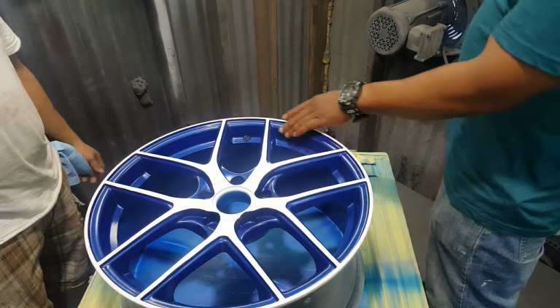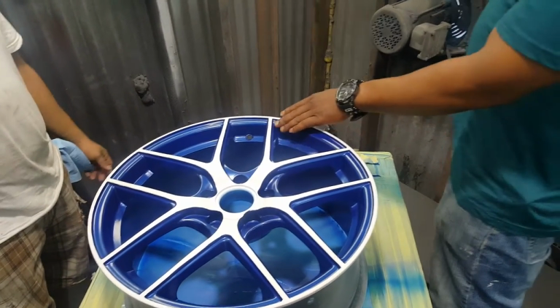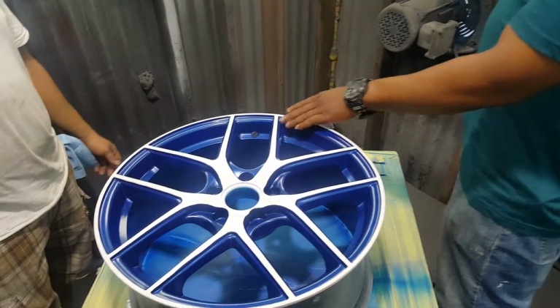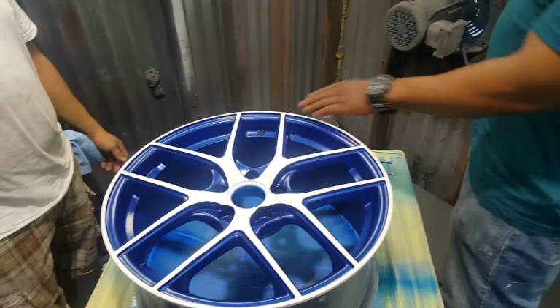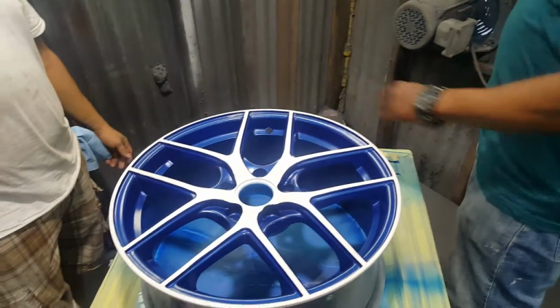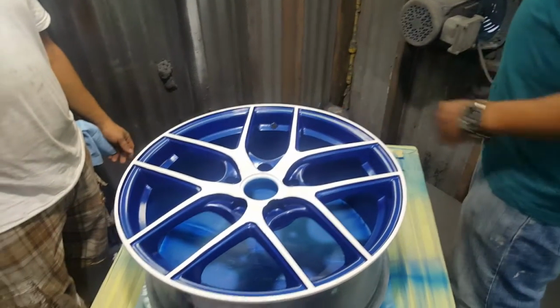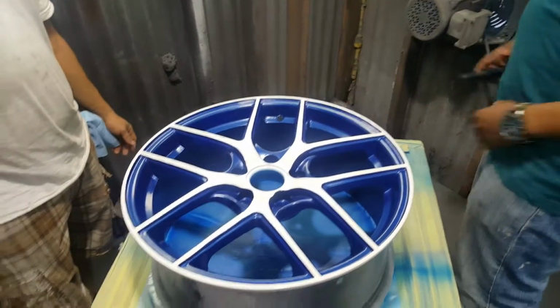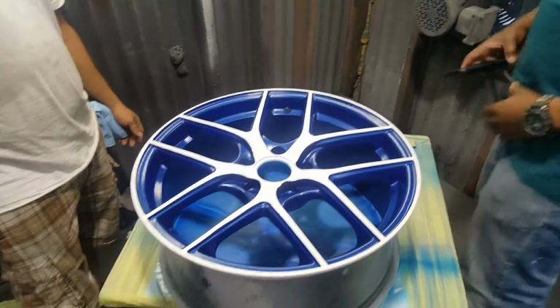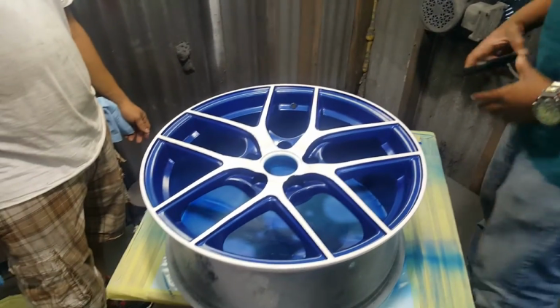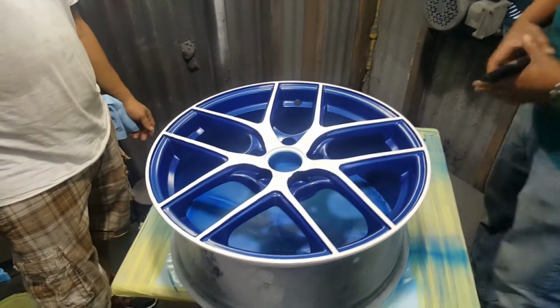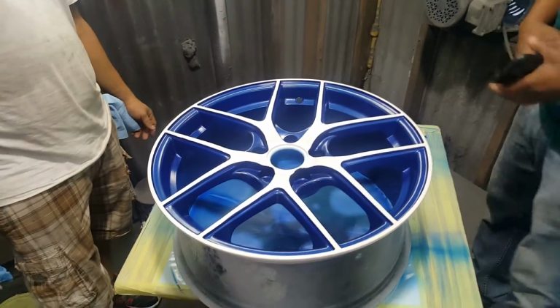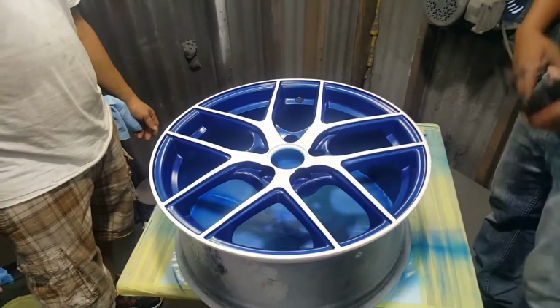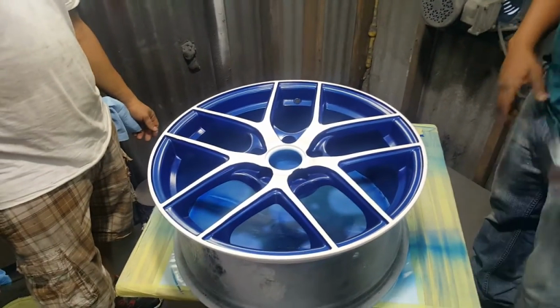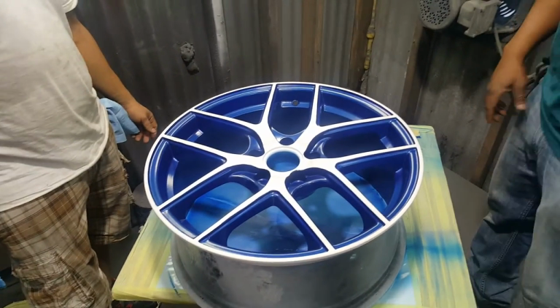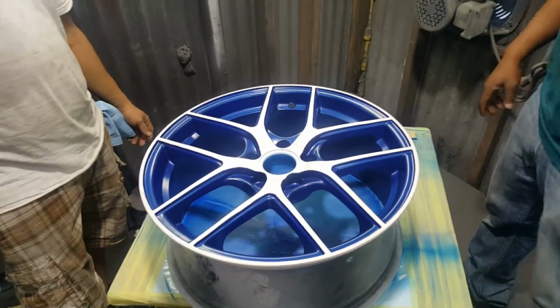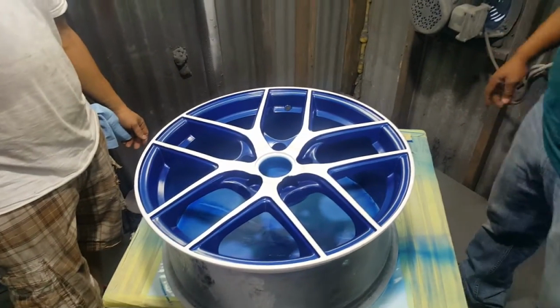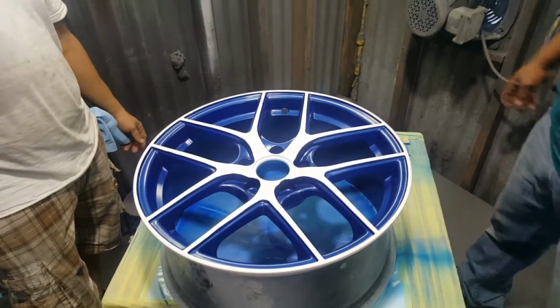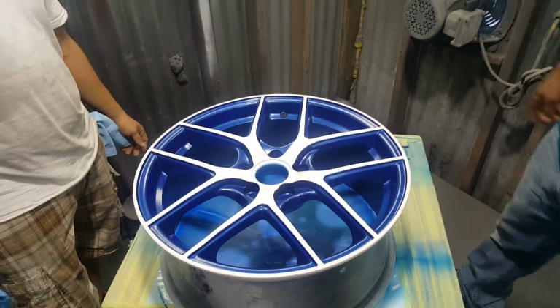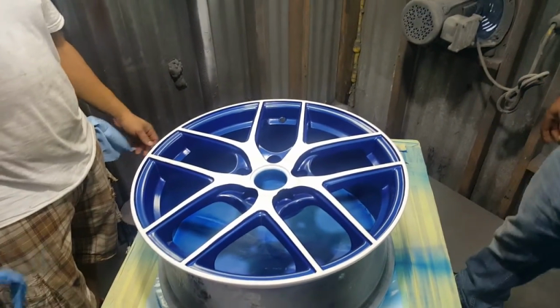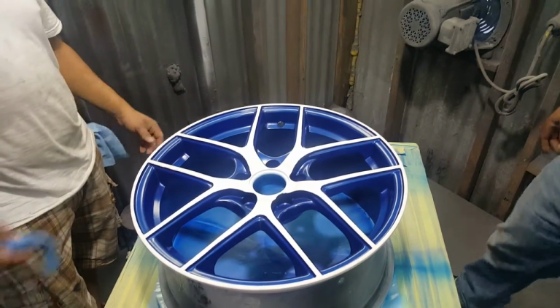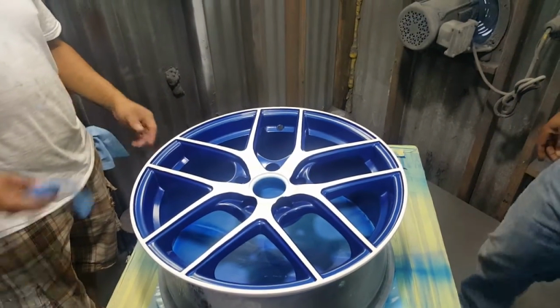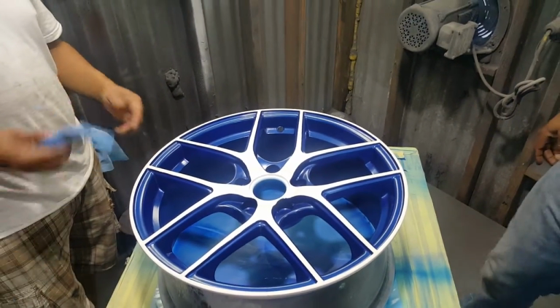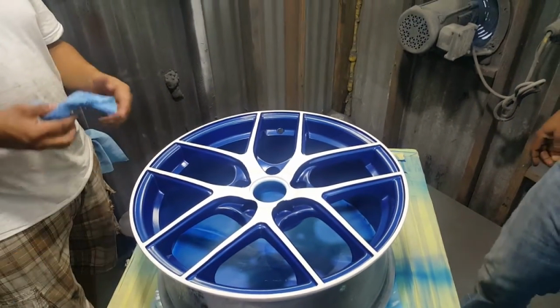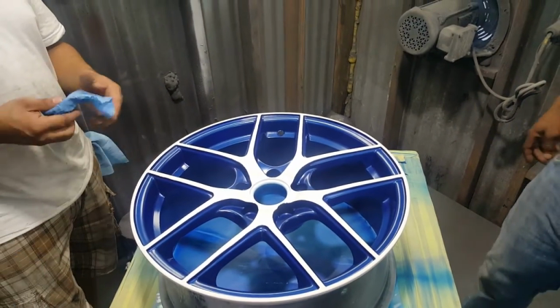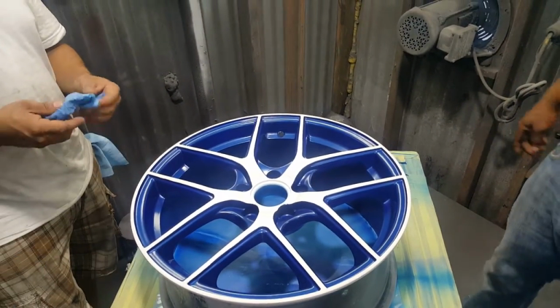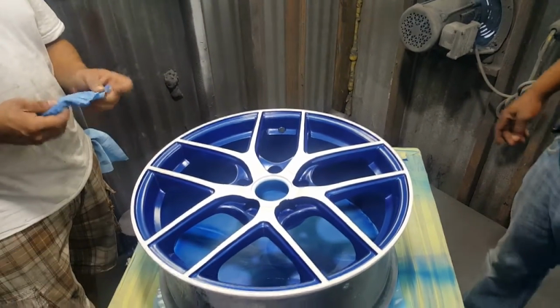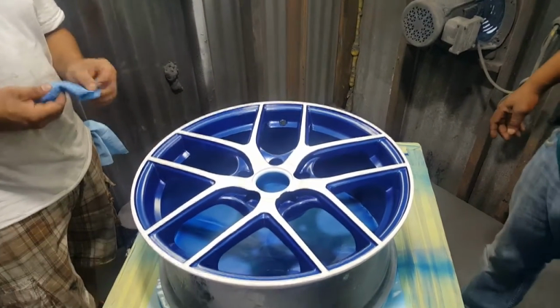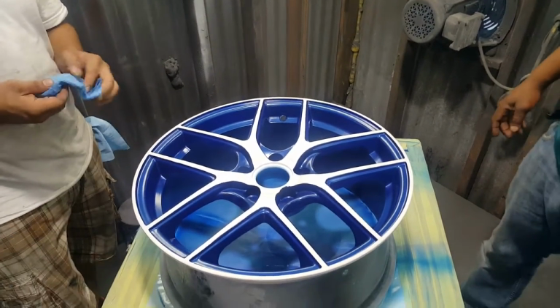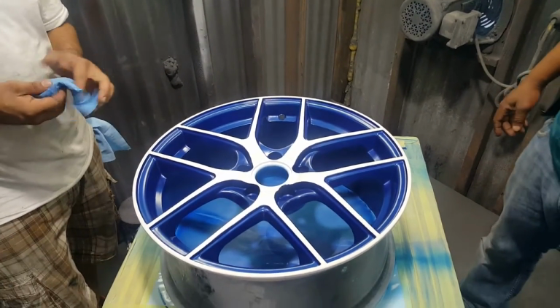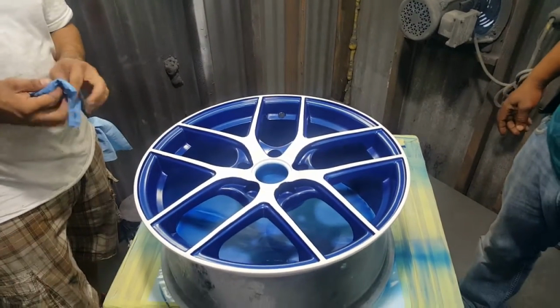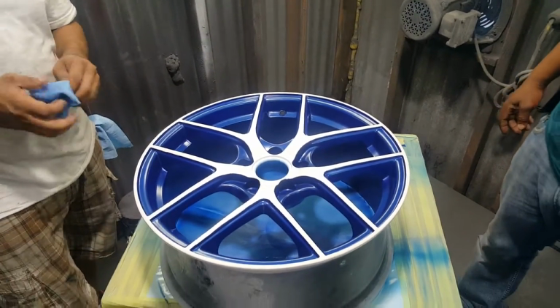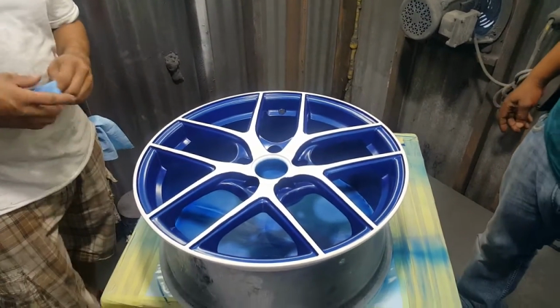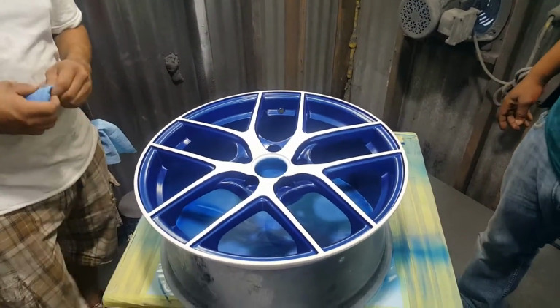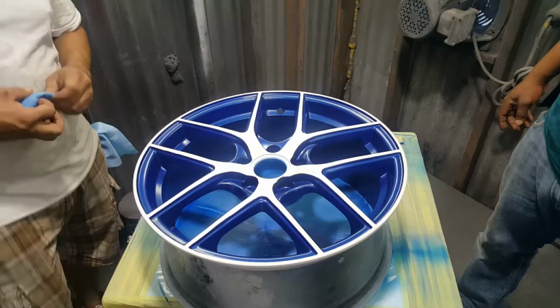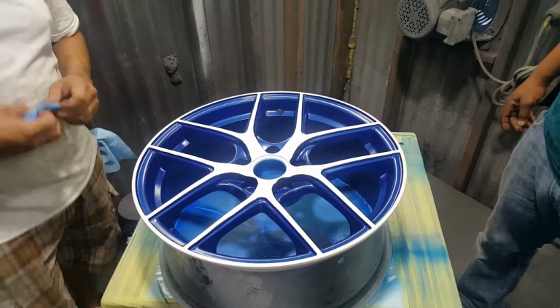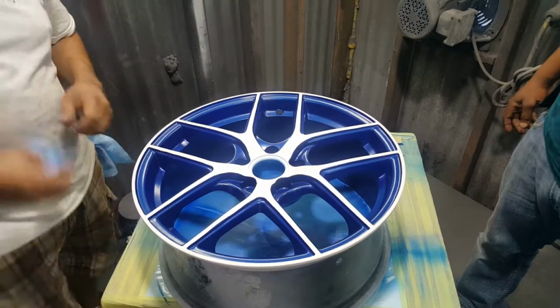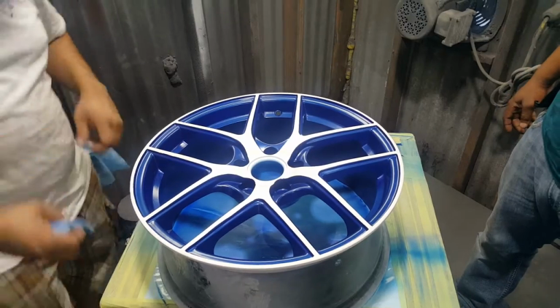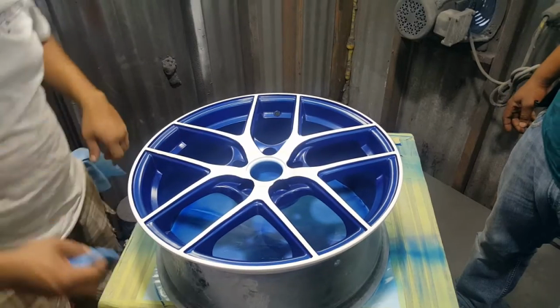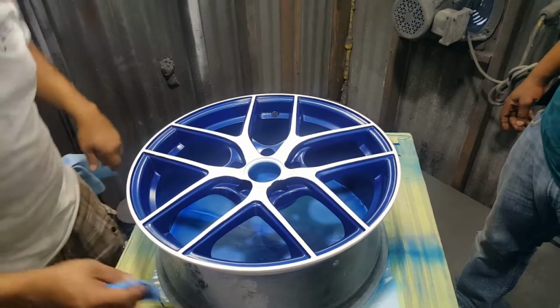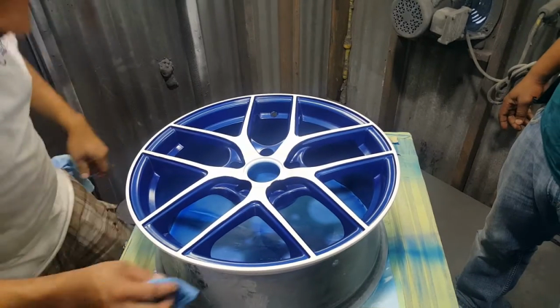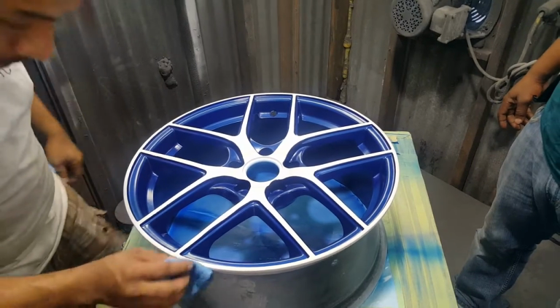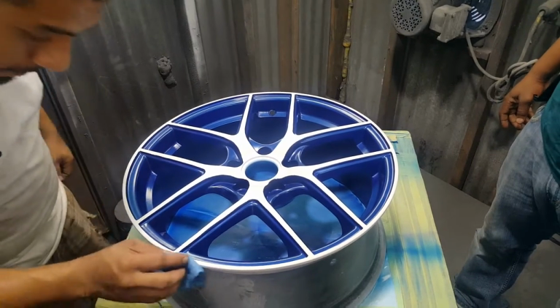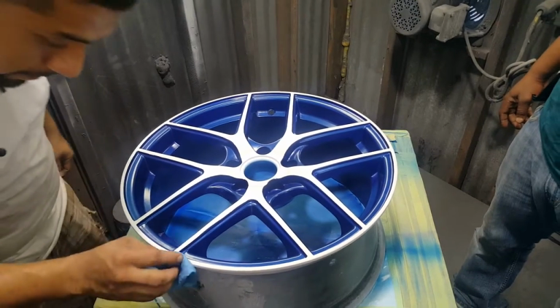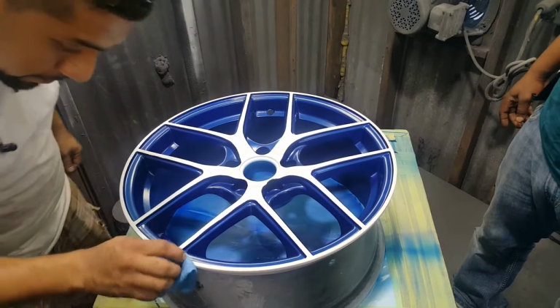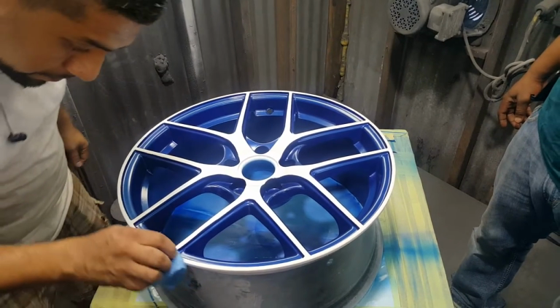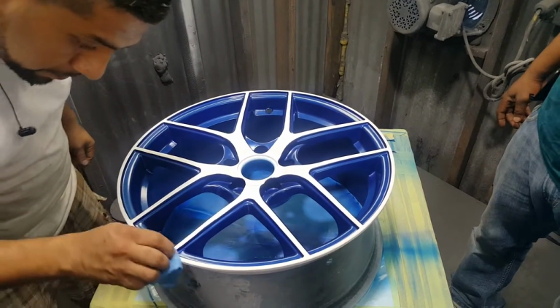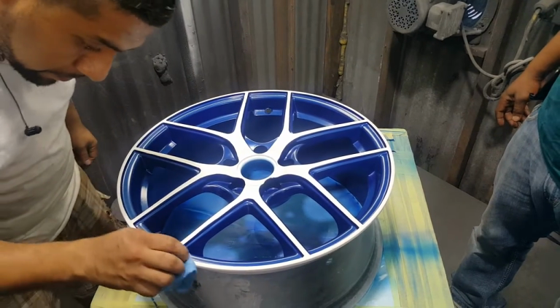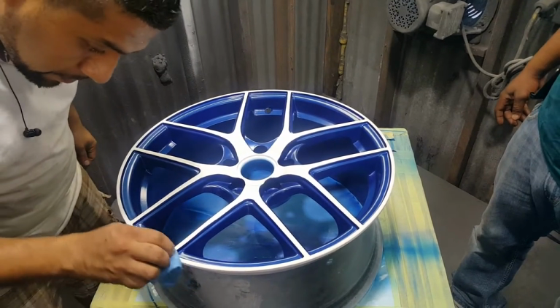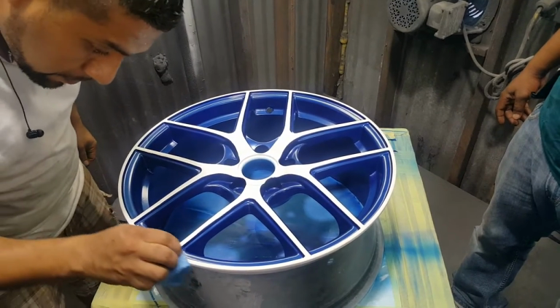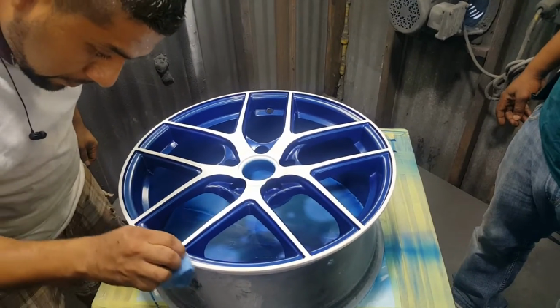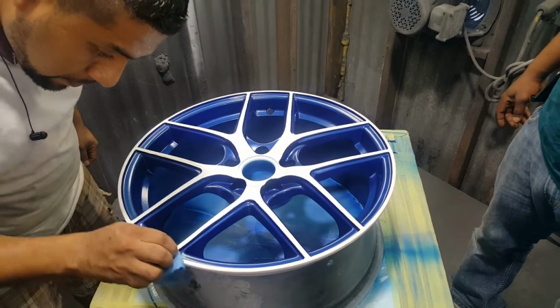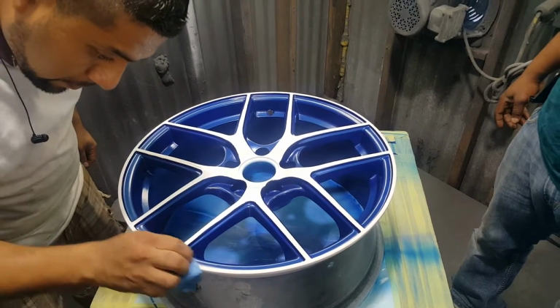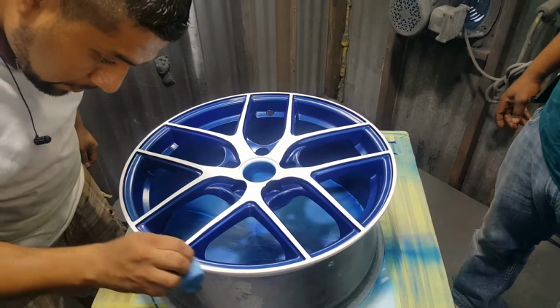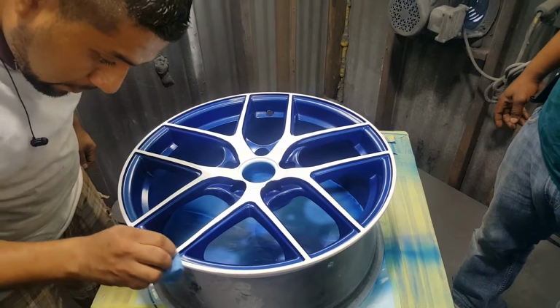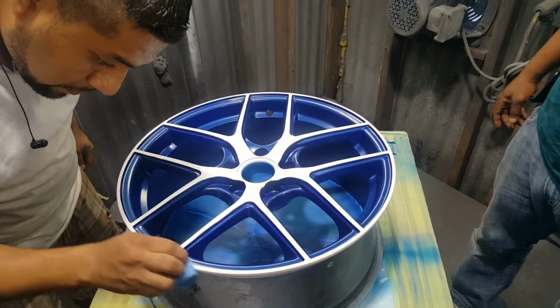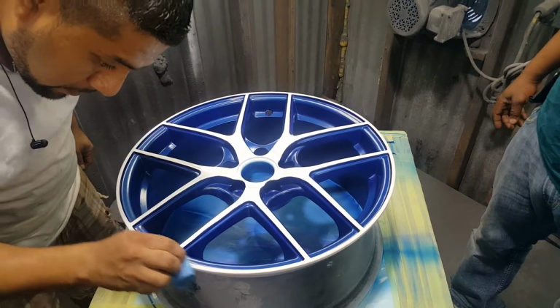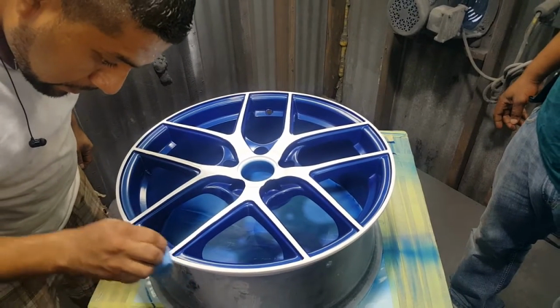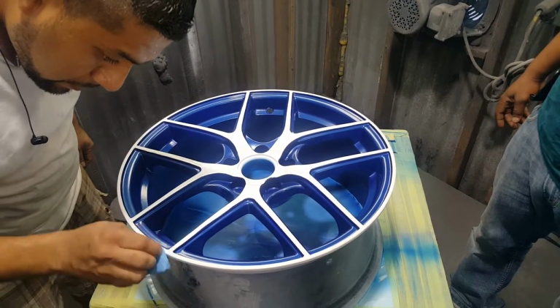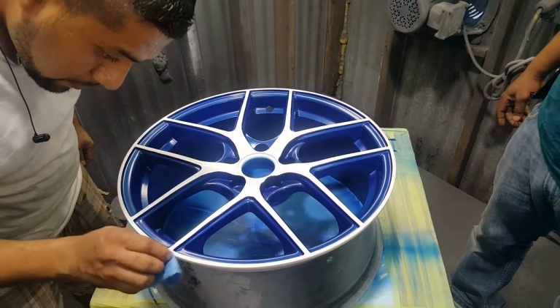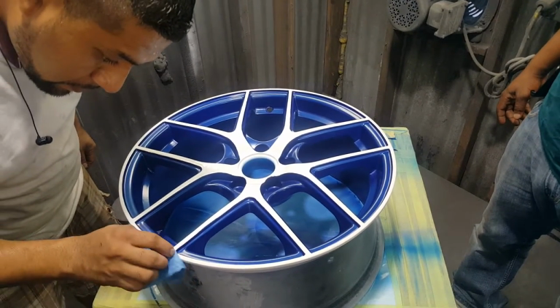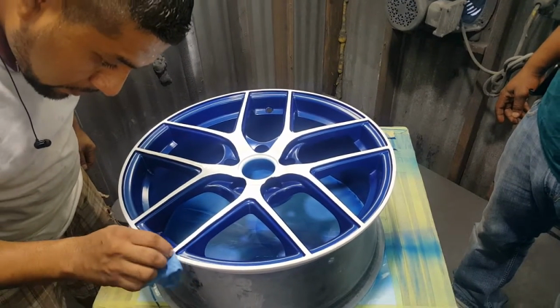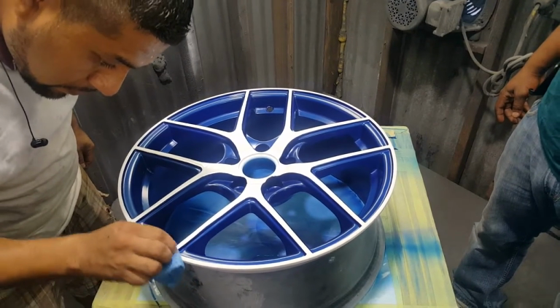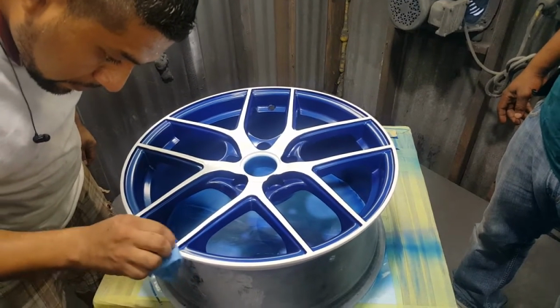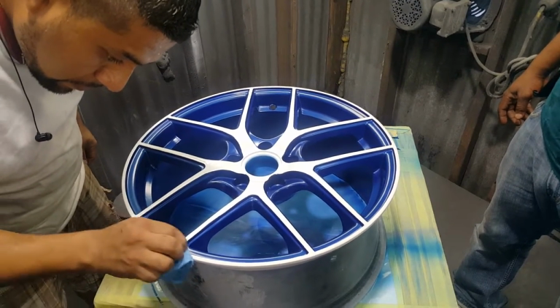Look at the lines. Those lines are man-made lines. They're straight. They're not jagged. They're smooth.